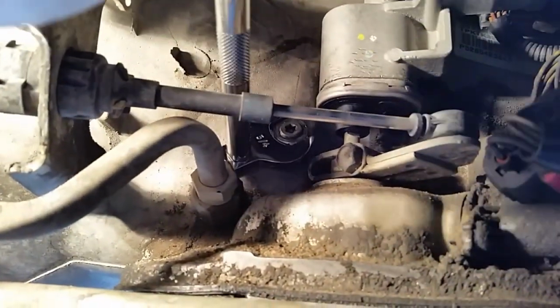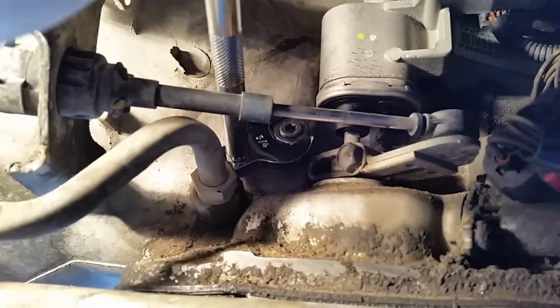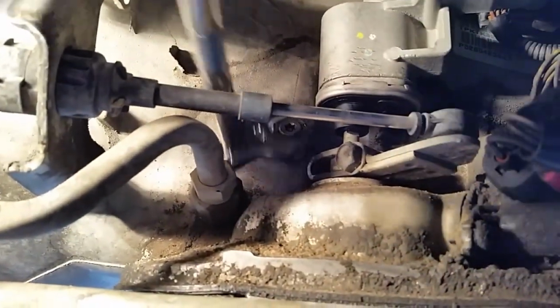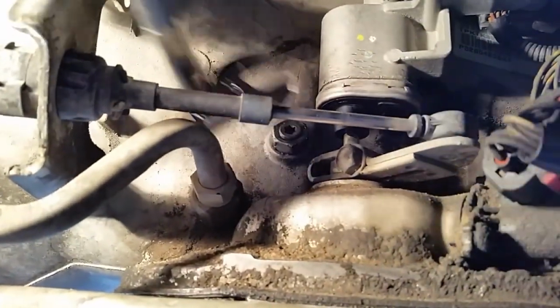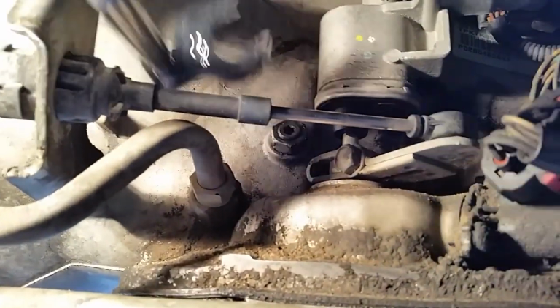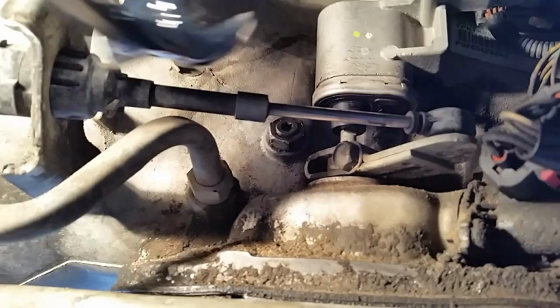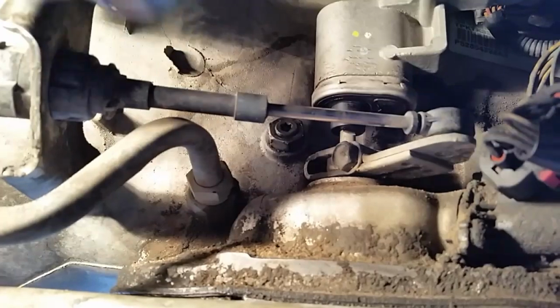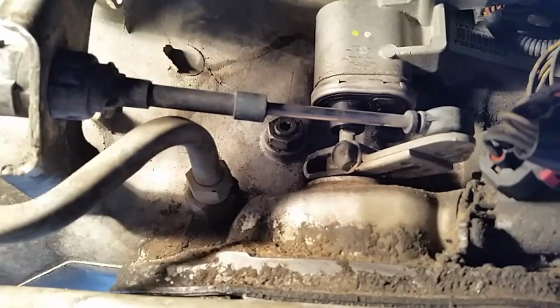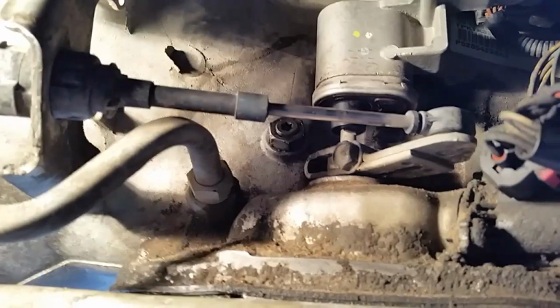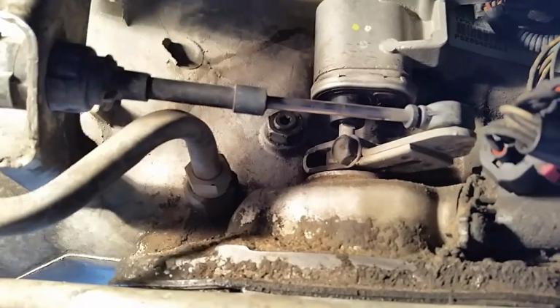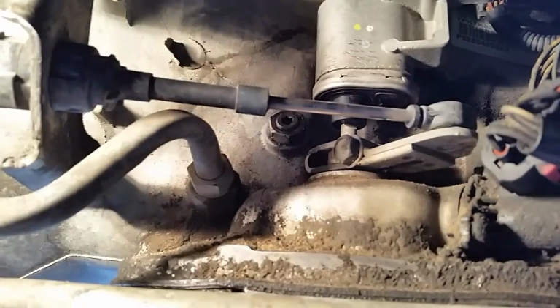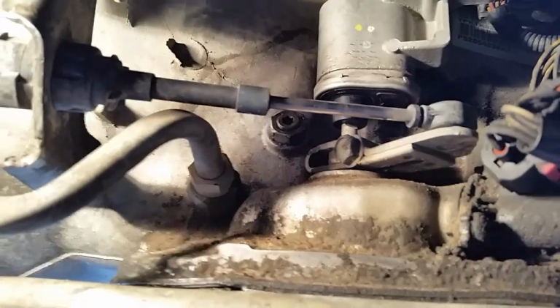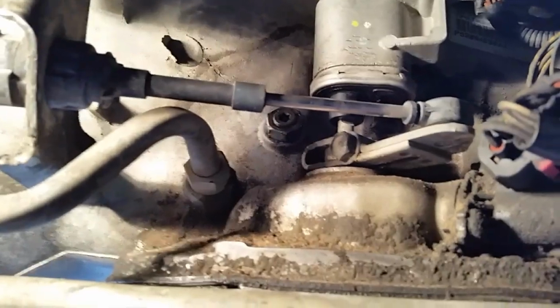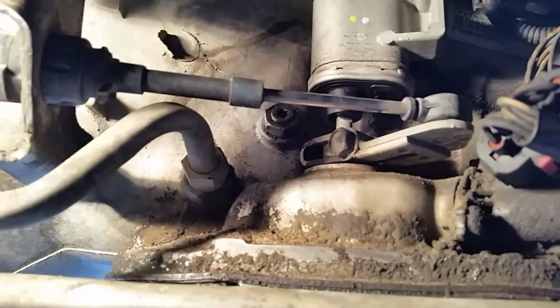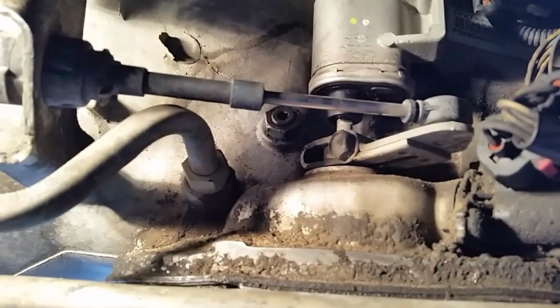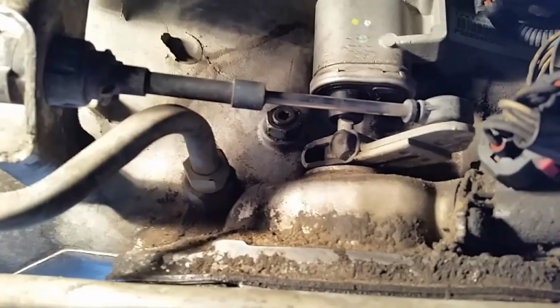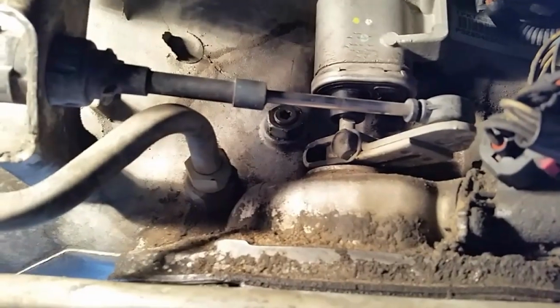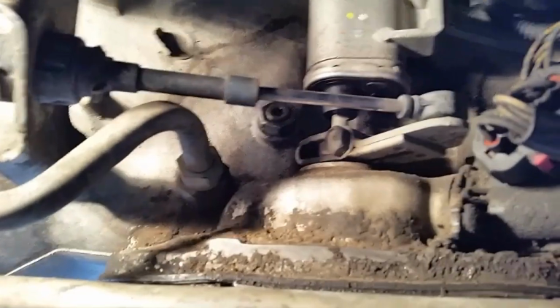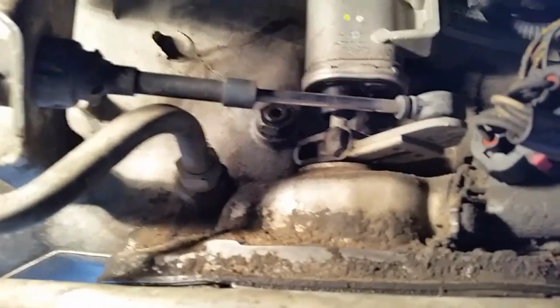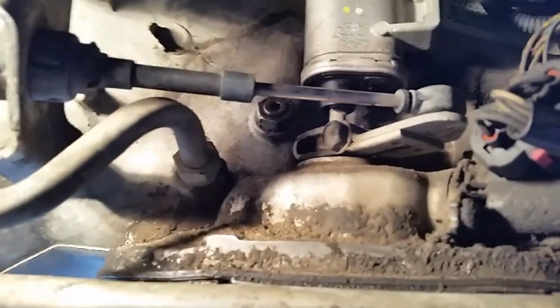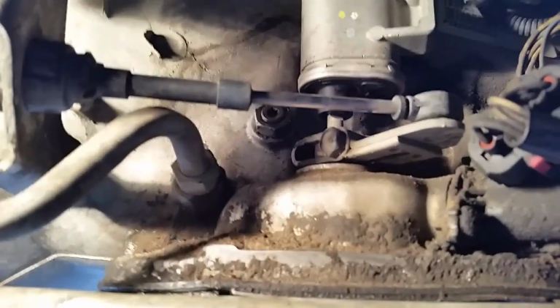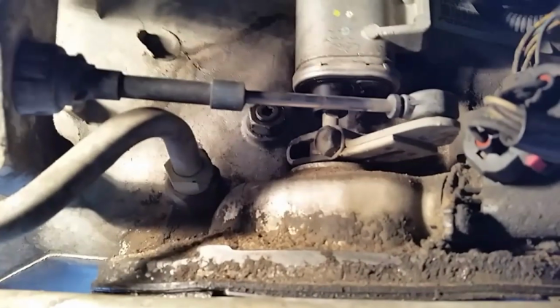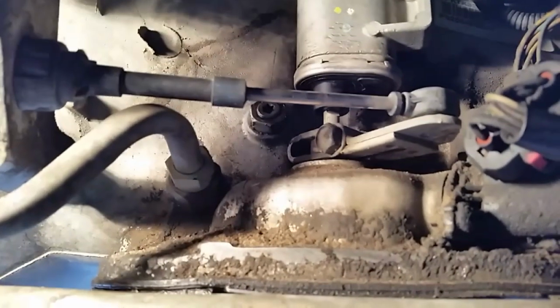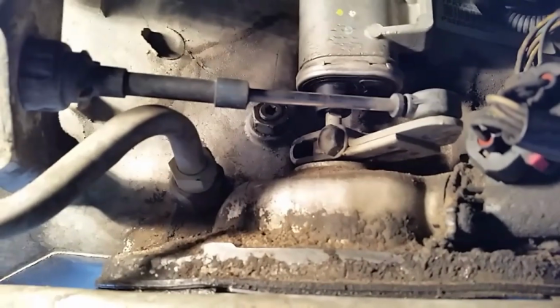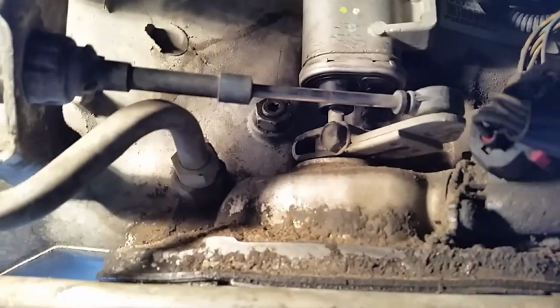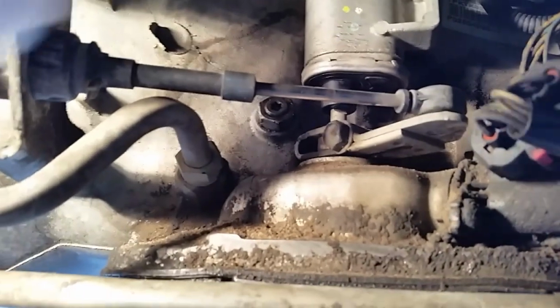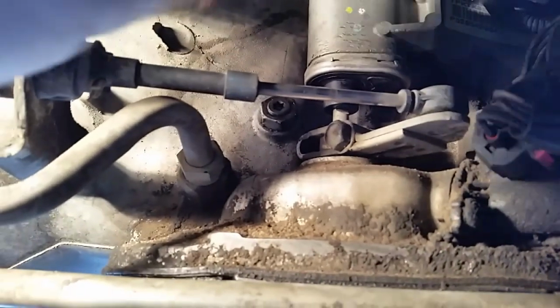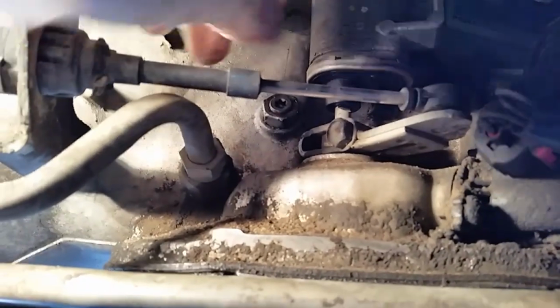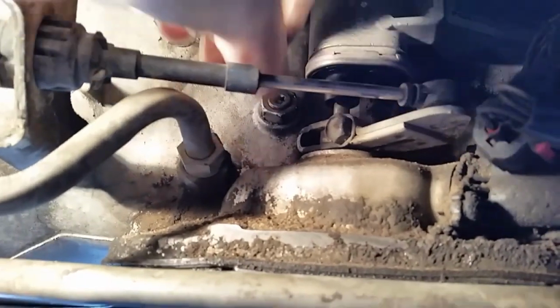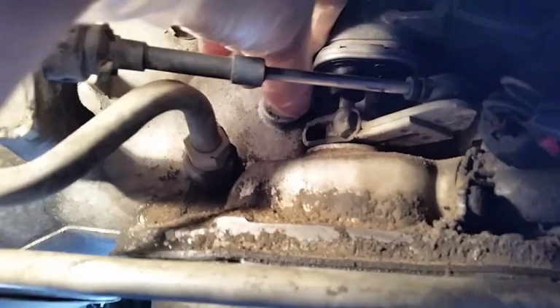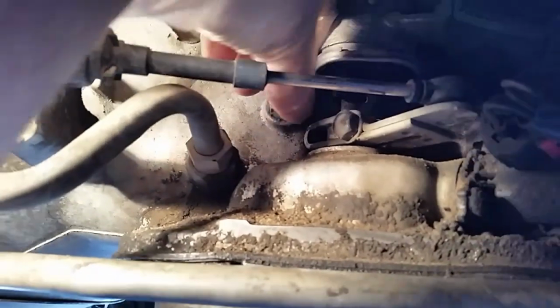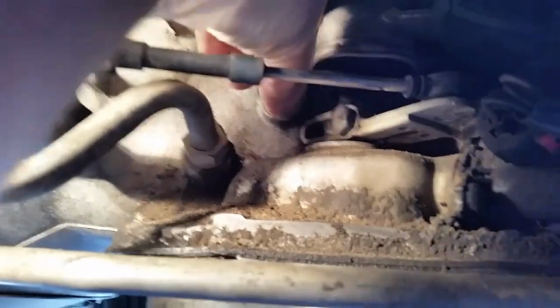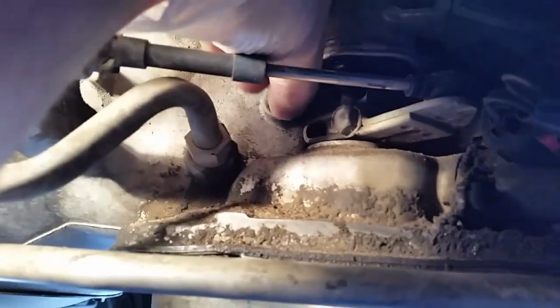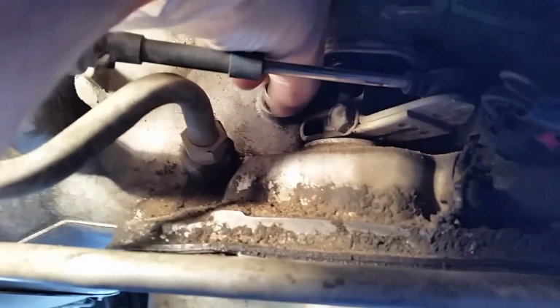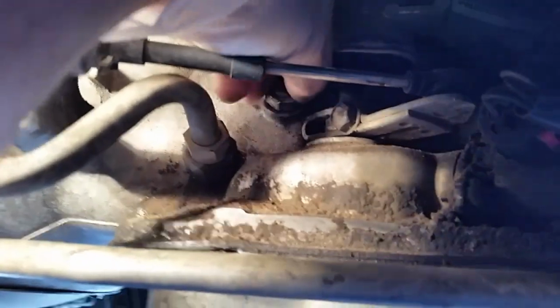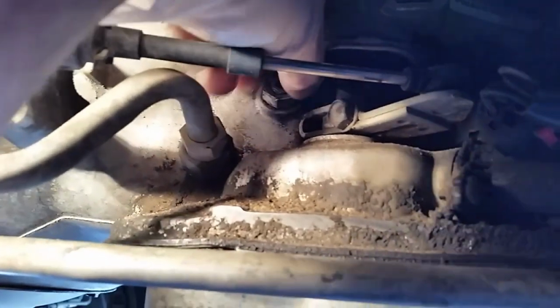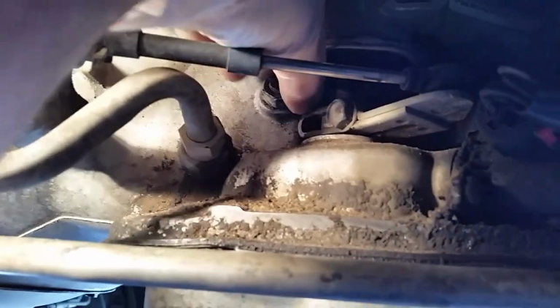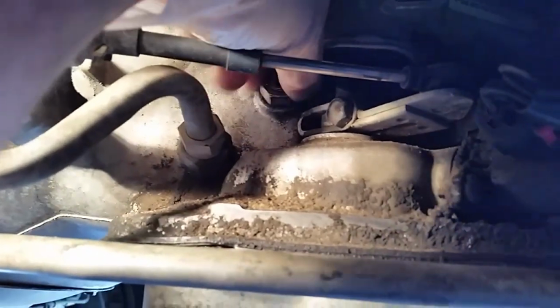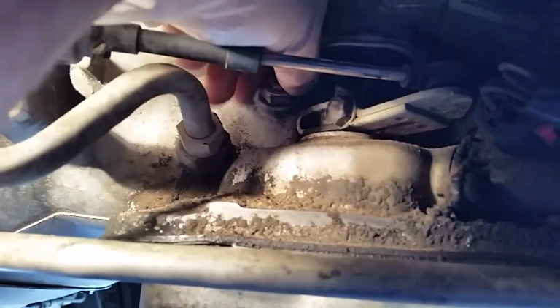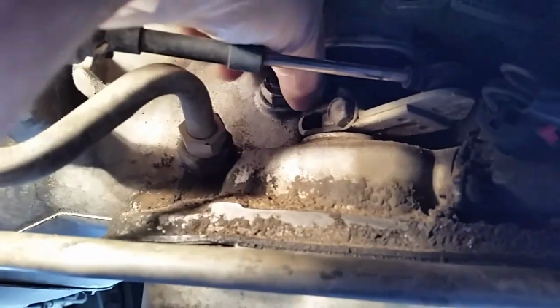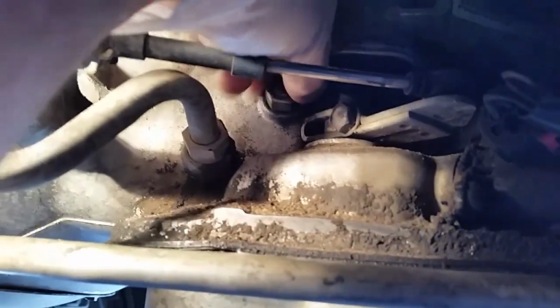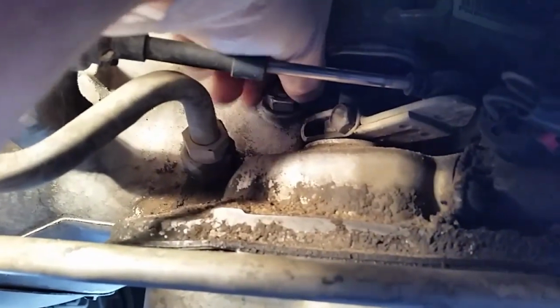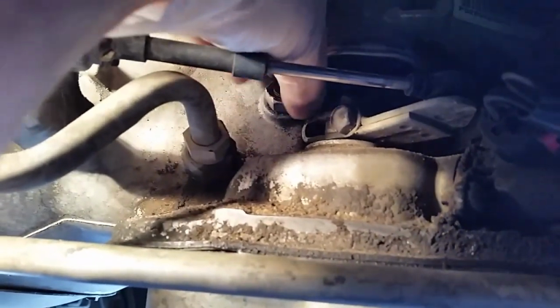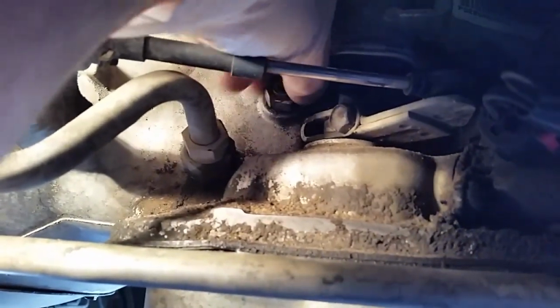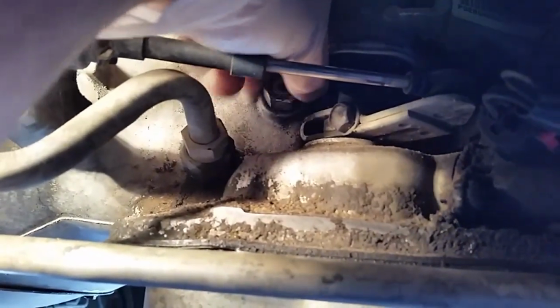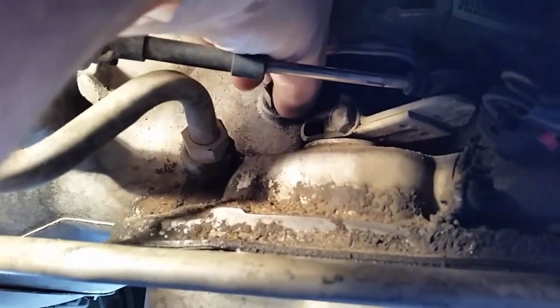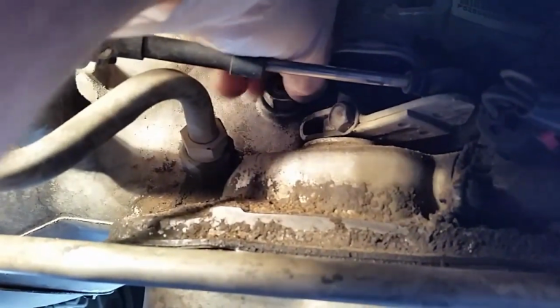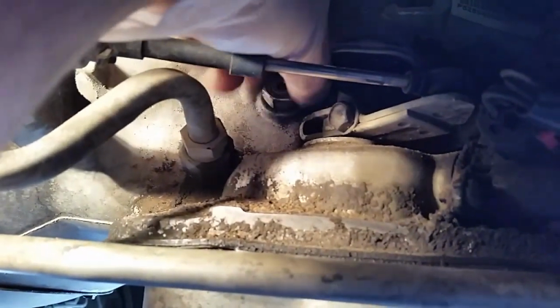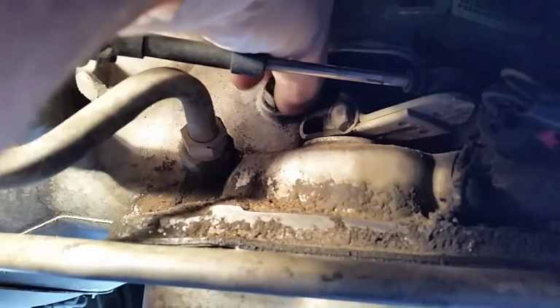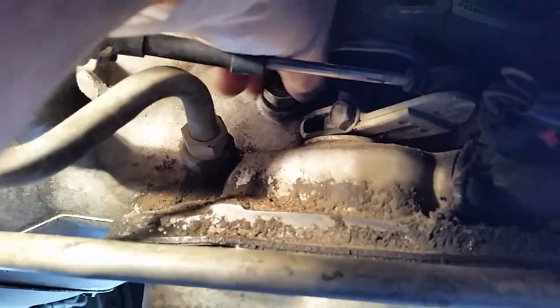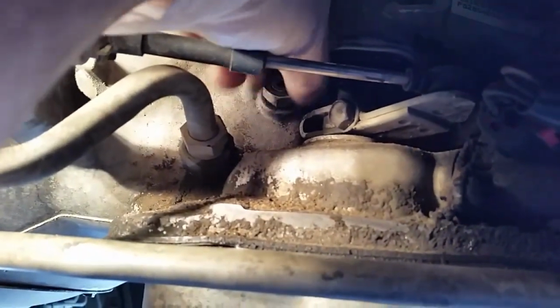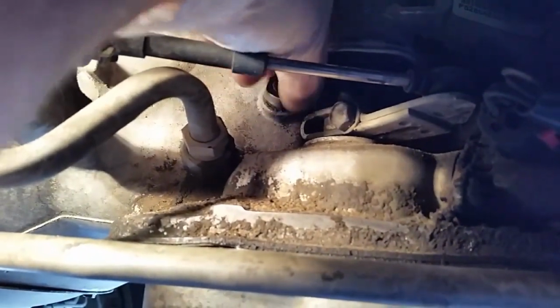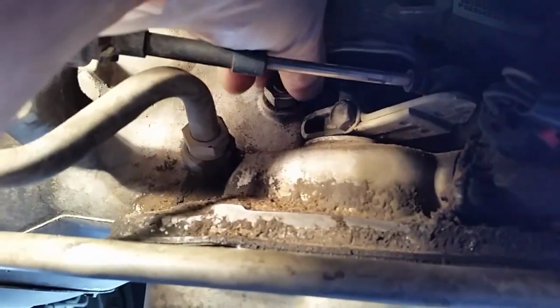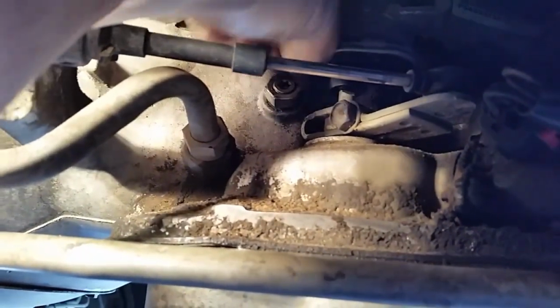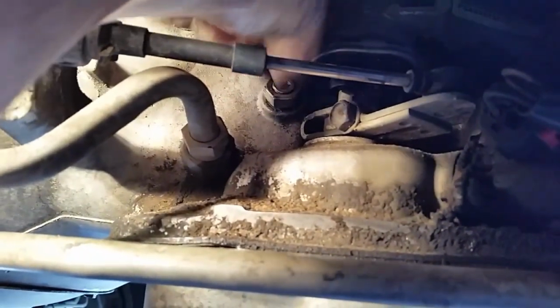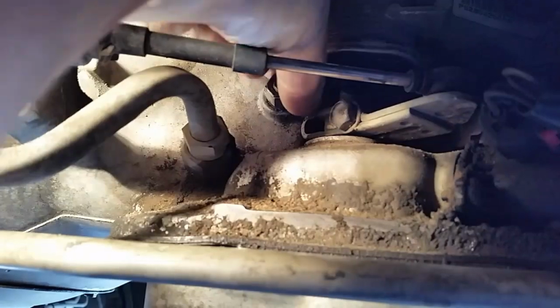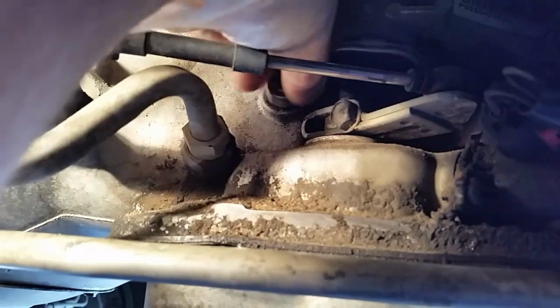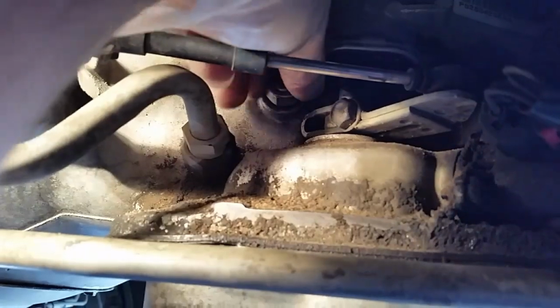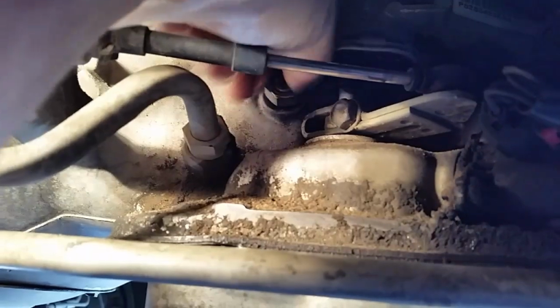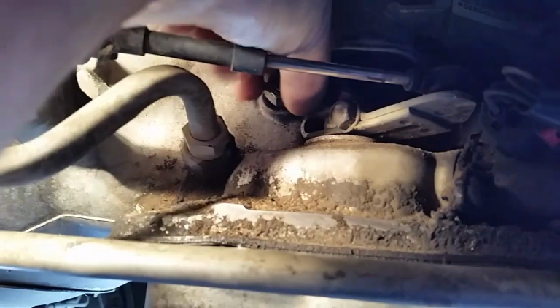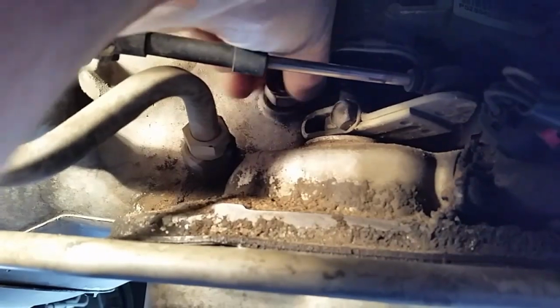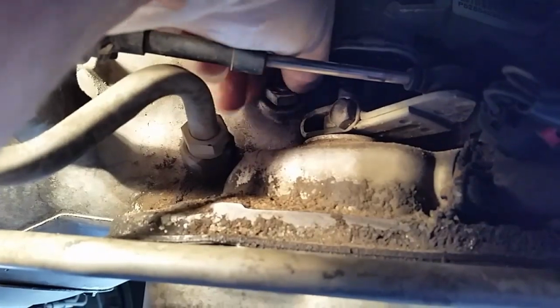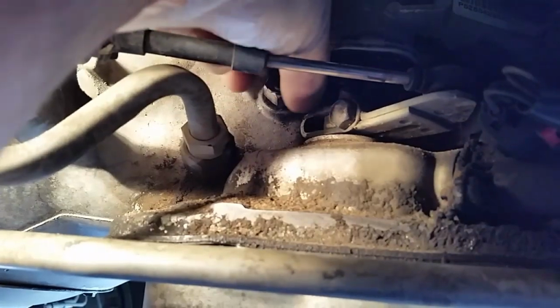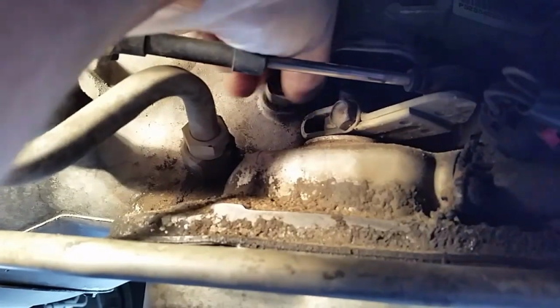All right, so we got that broken loose and we've backed it off so we can give ourselves plenty of room to adjust.